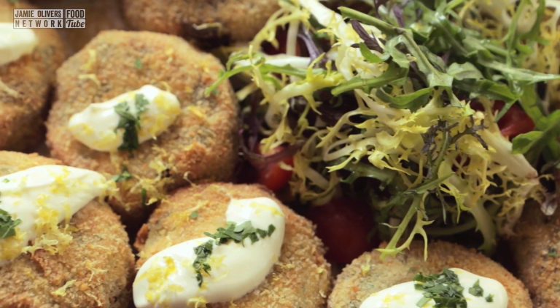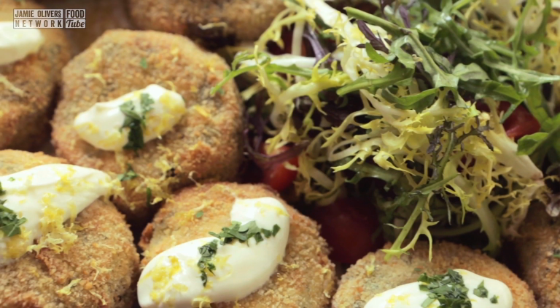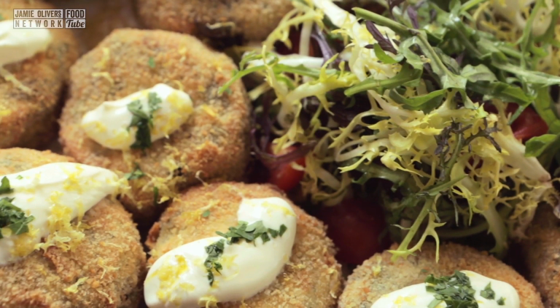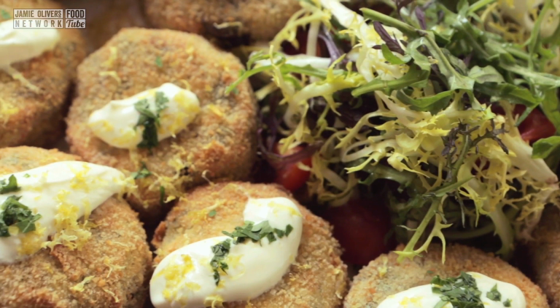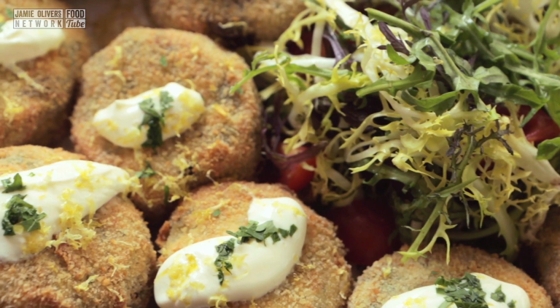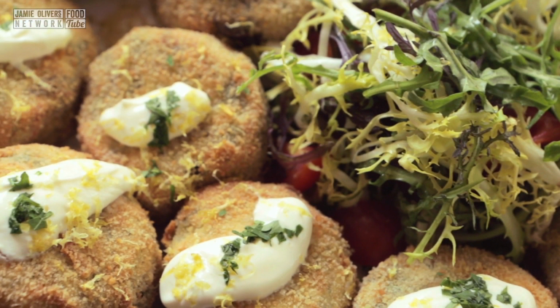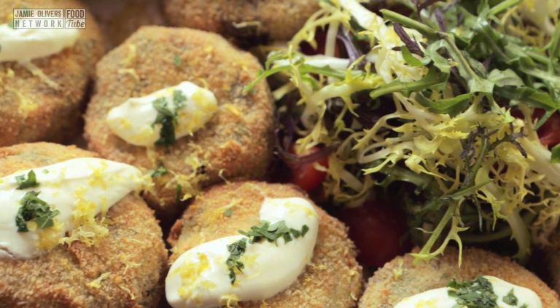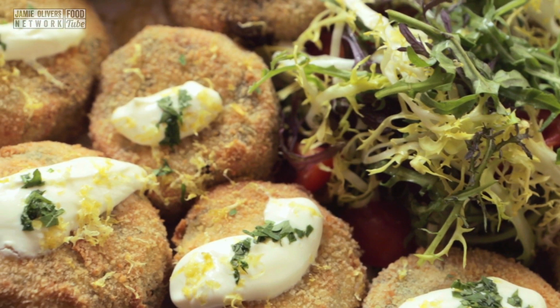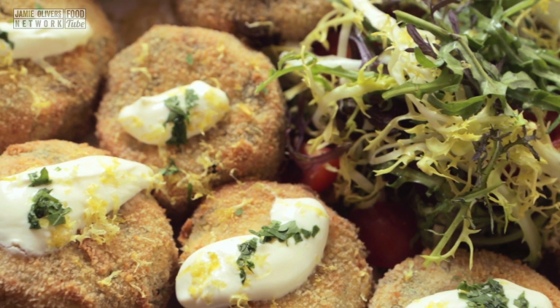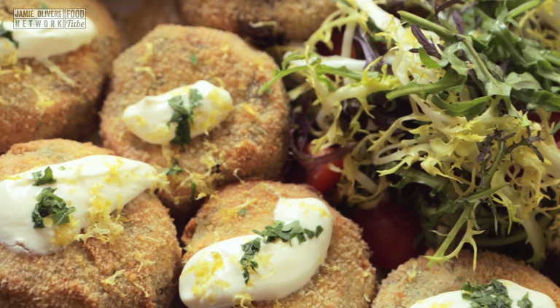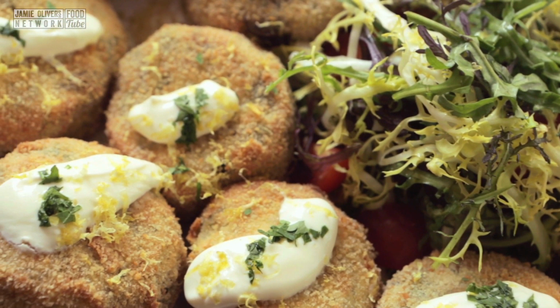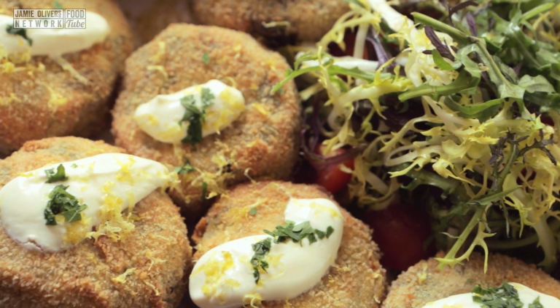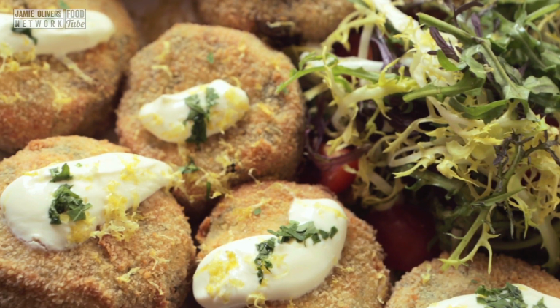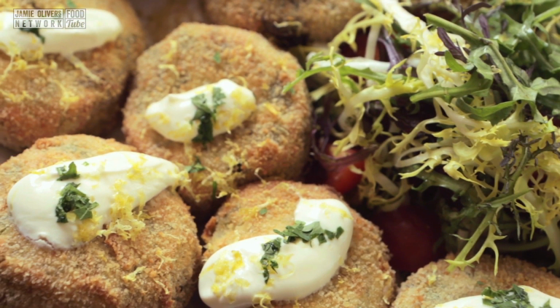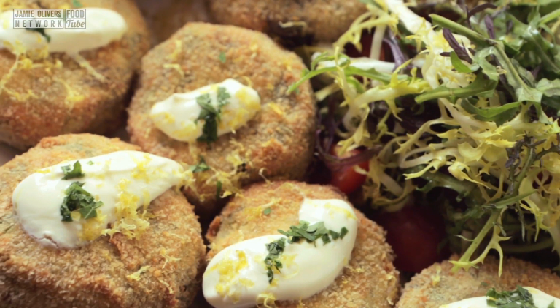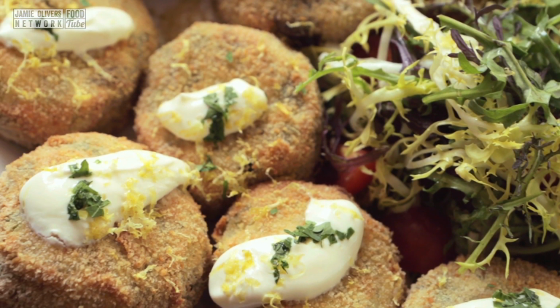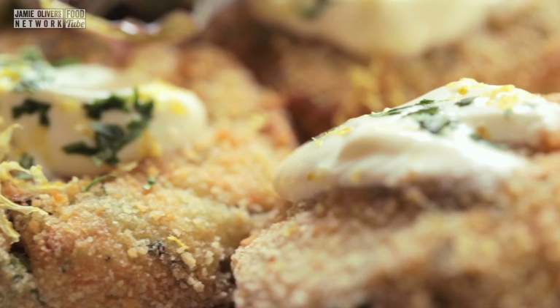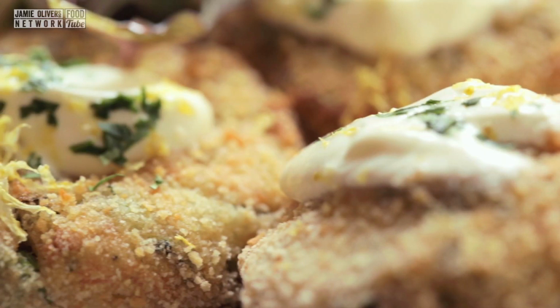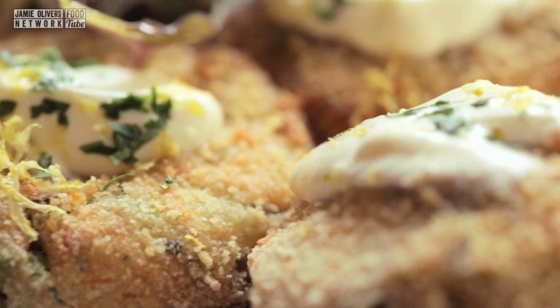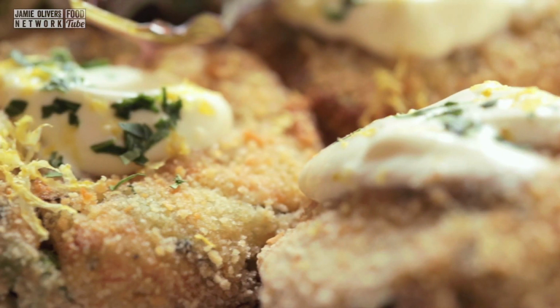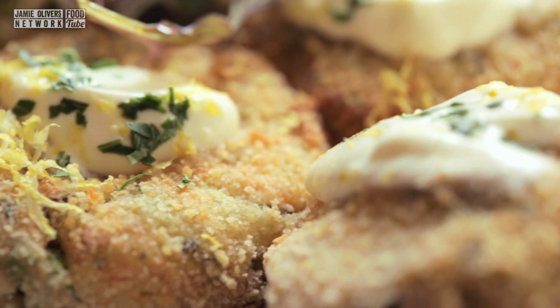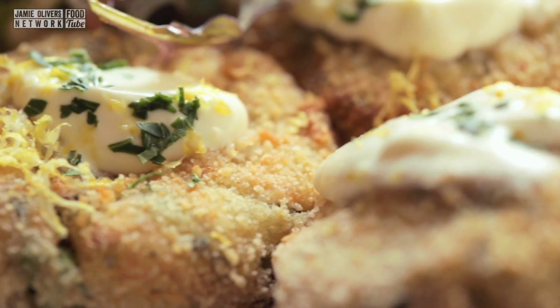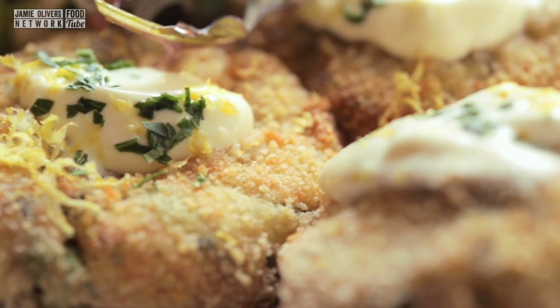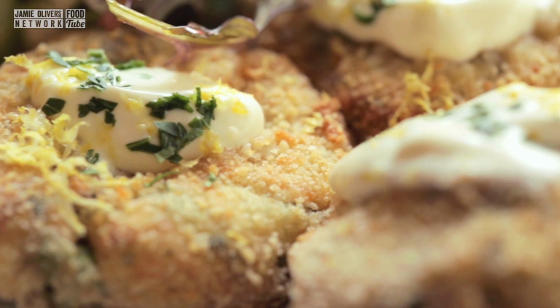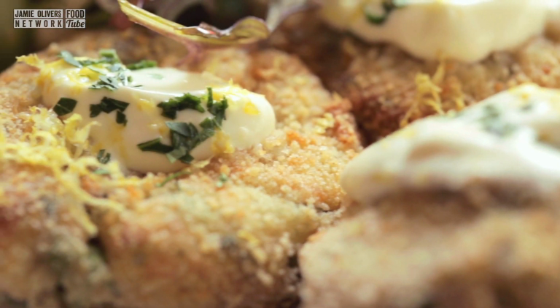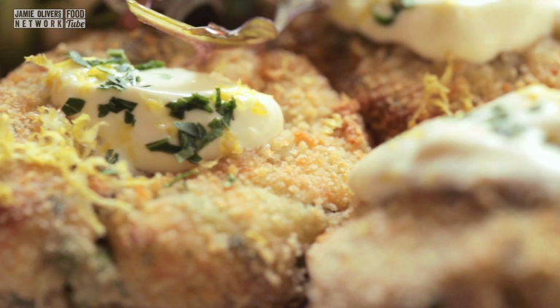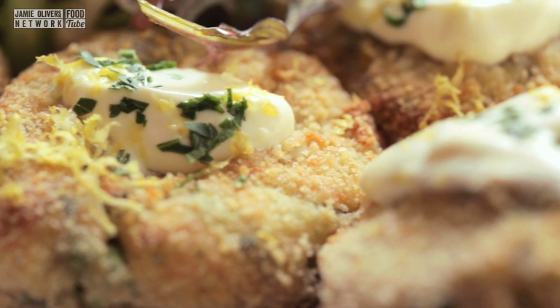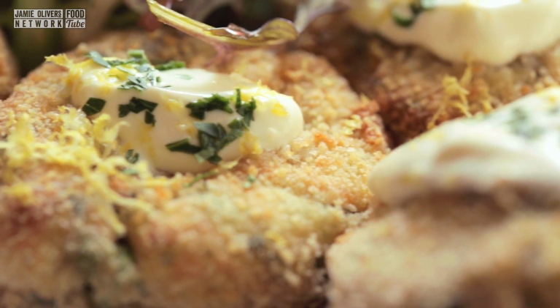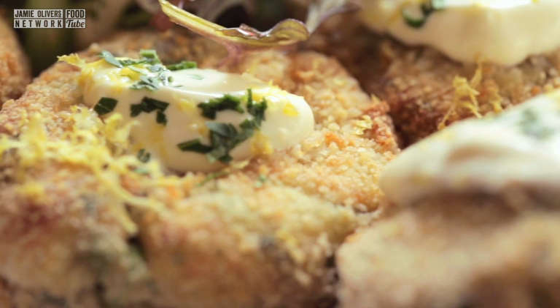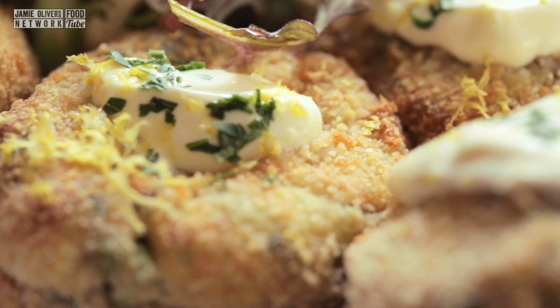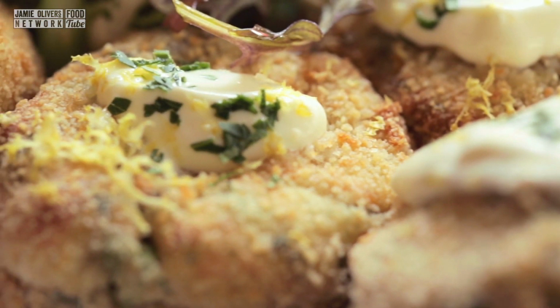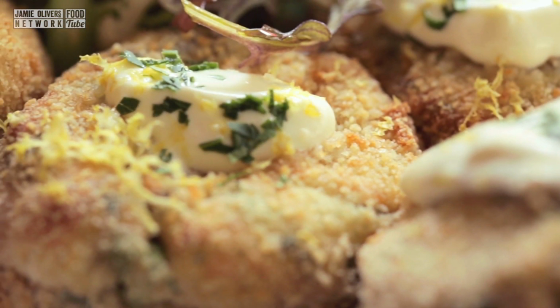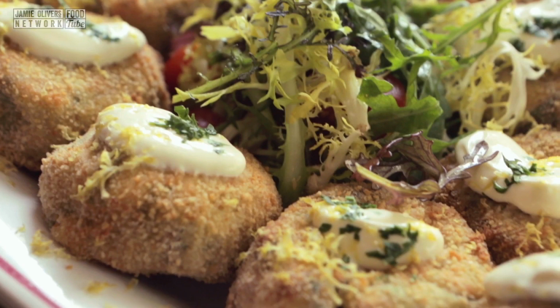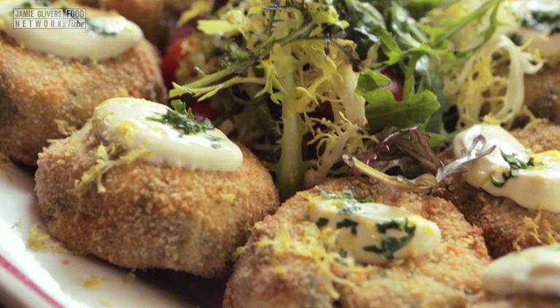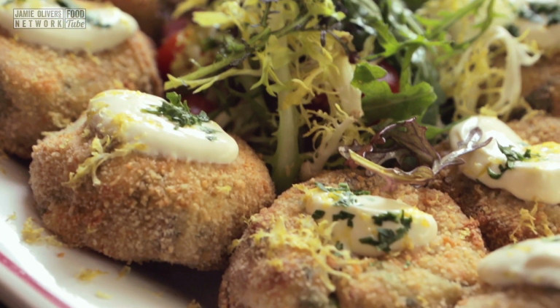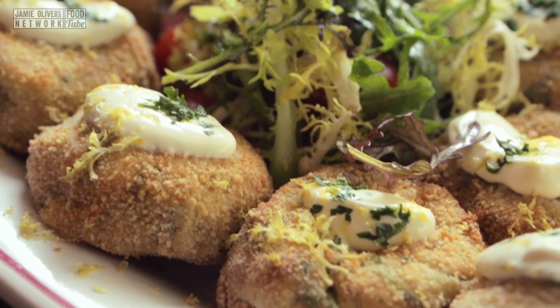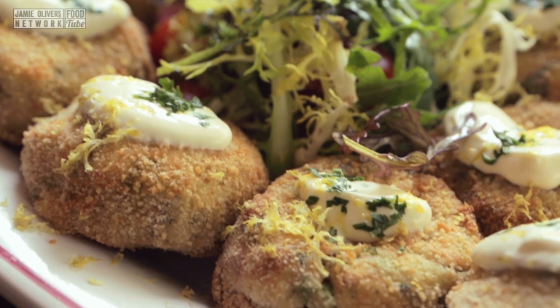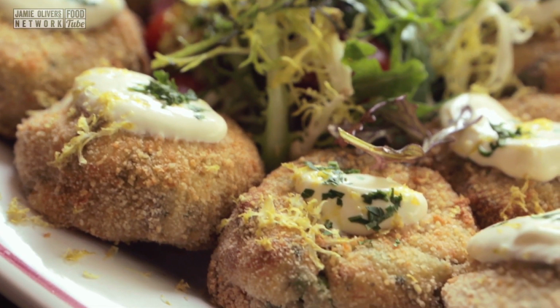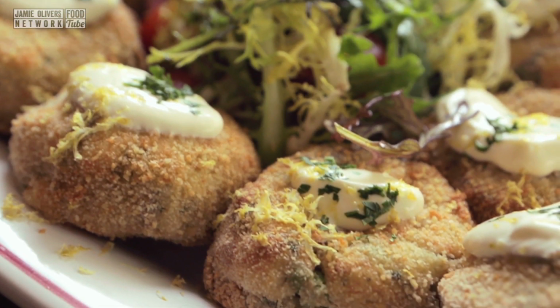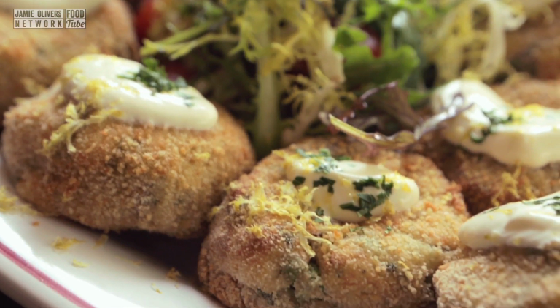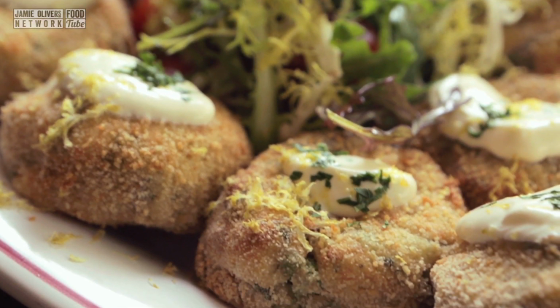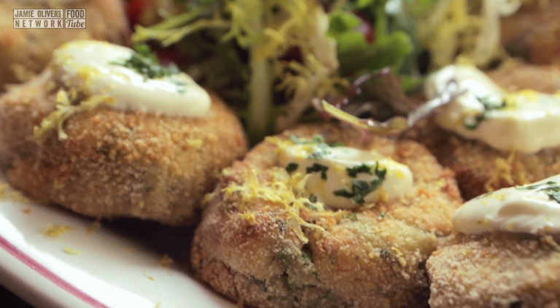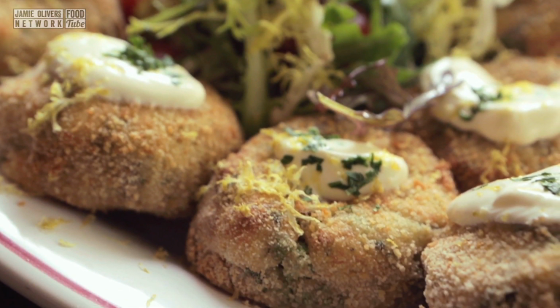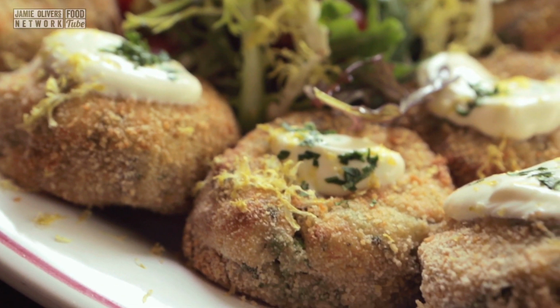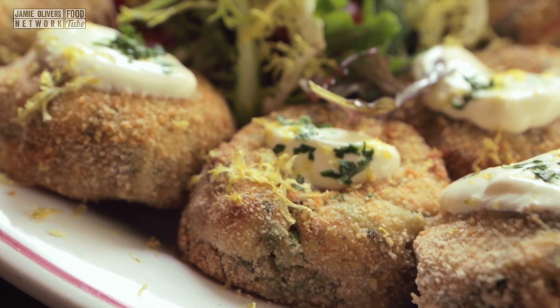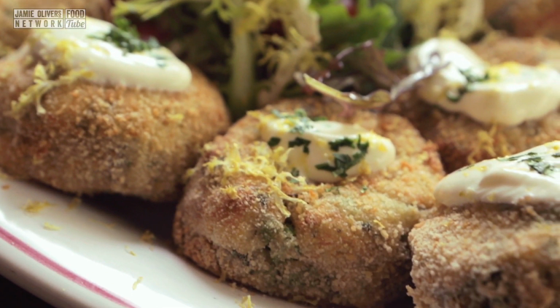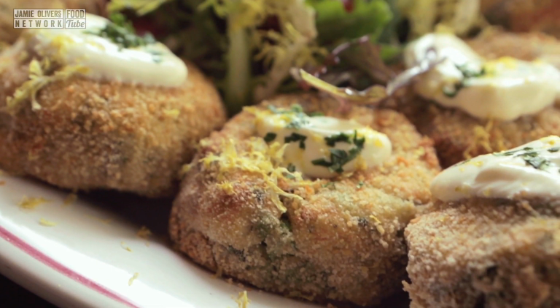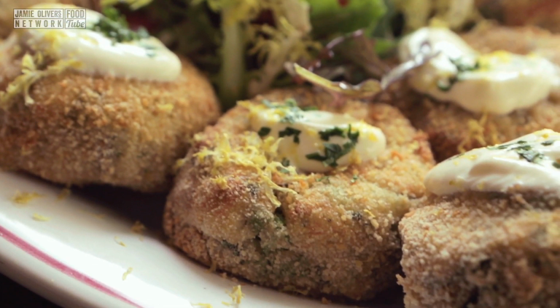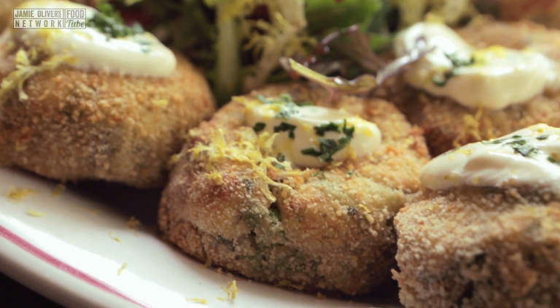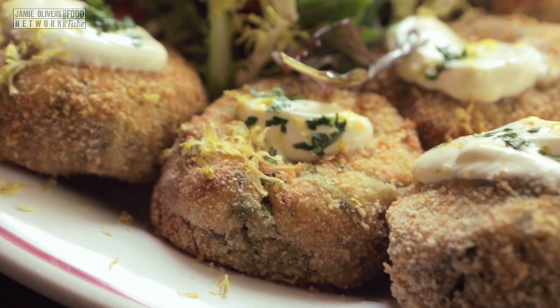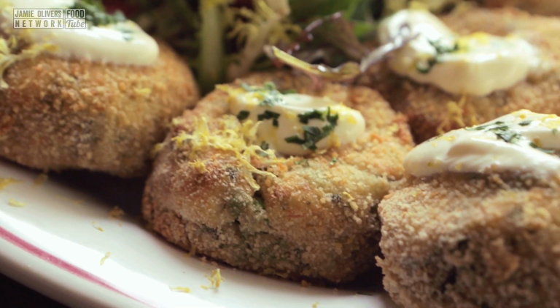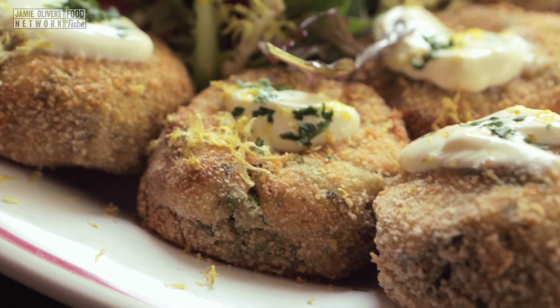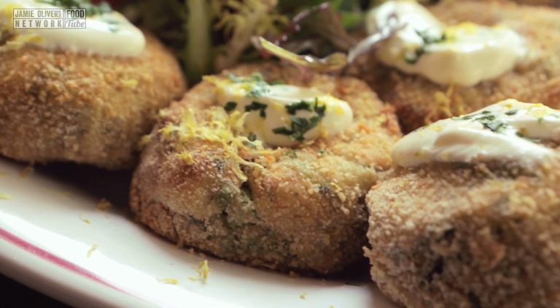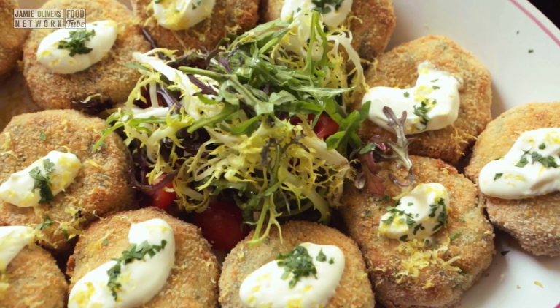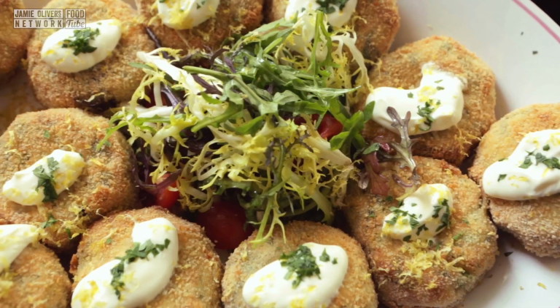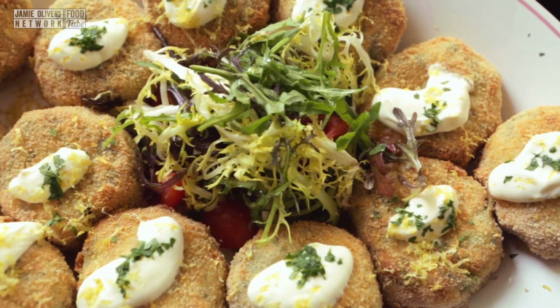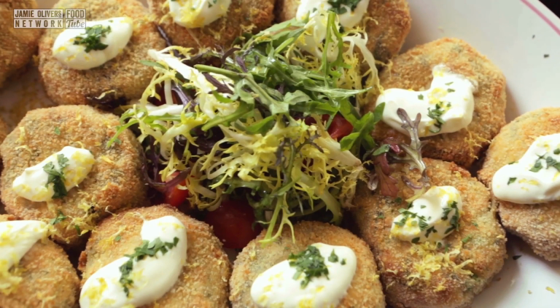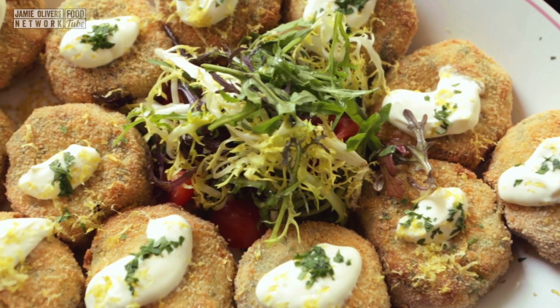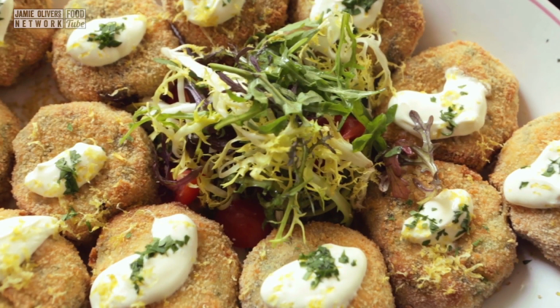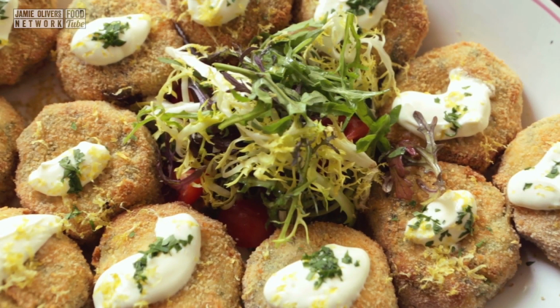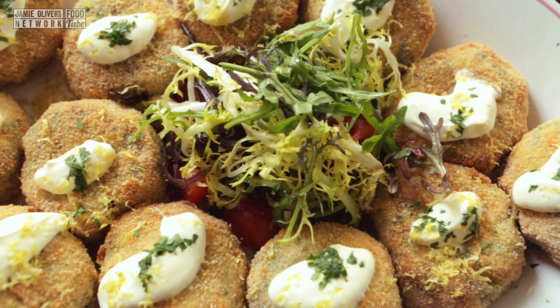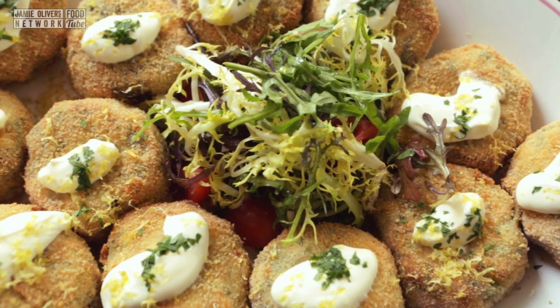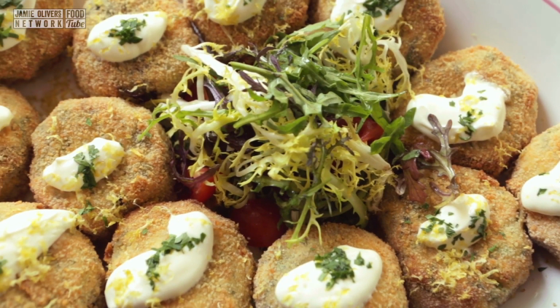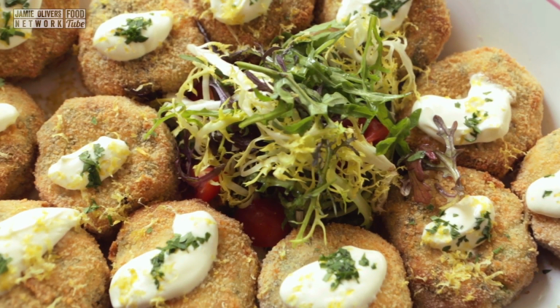Salmon, parsley and spinach fishcake. Yes! So simple, so good, so nutritious.